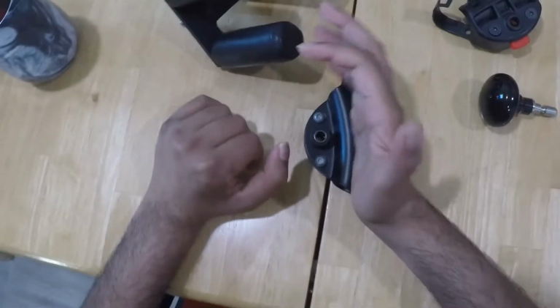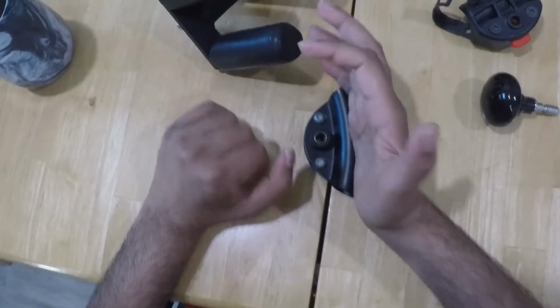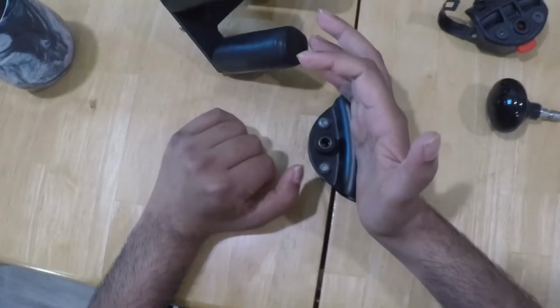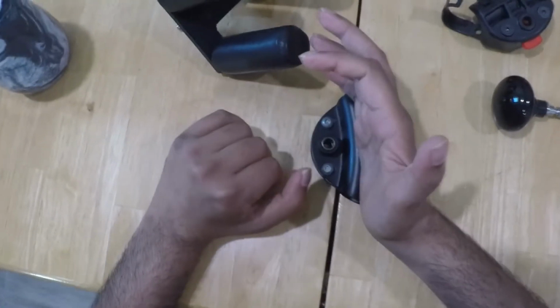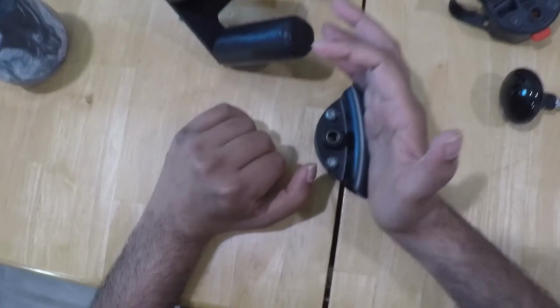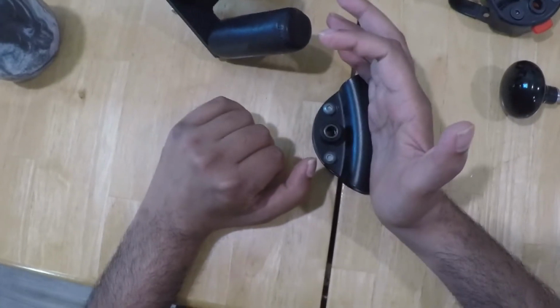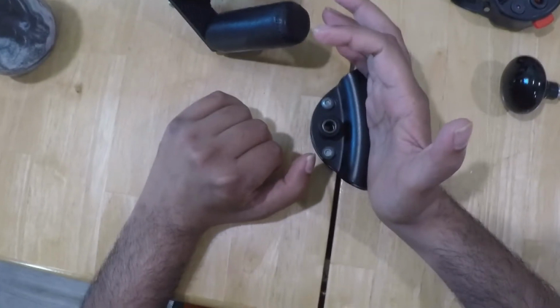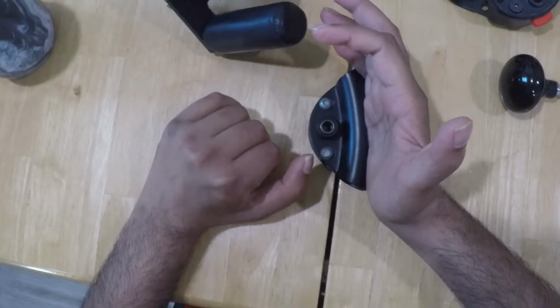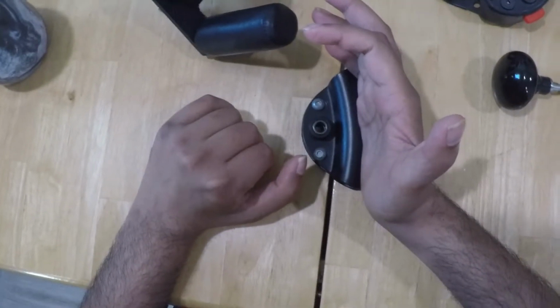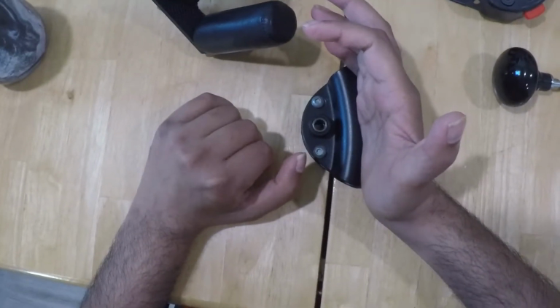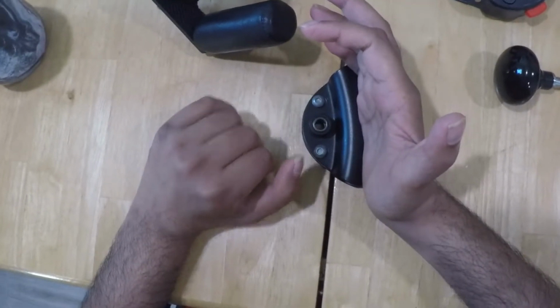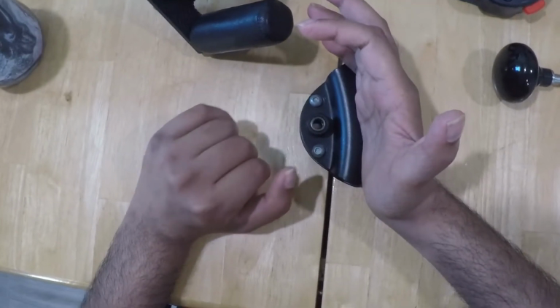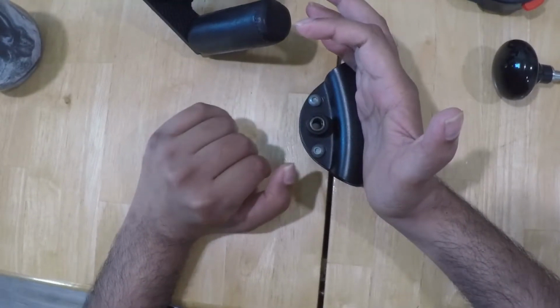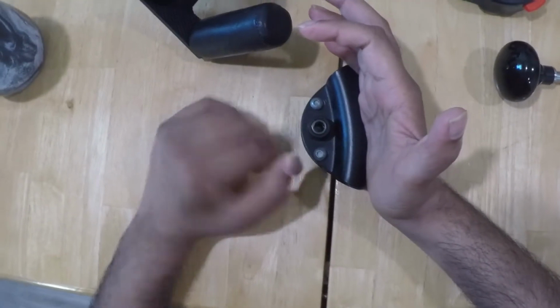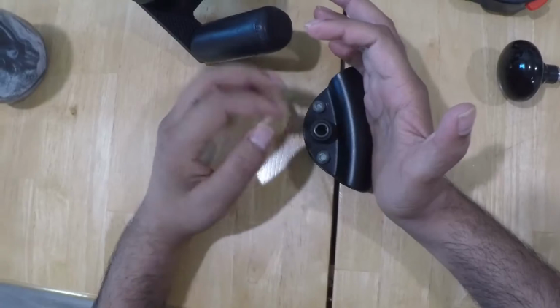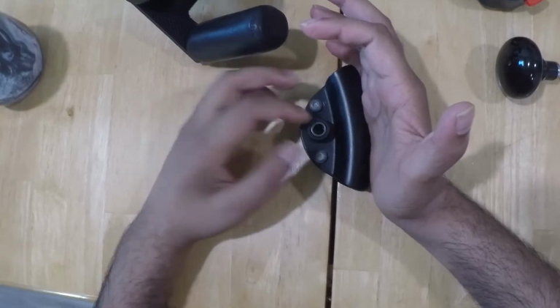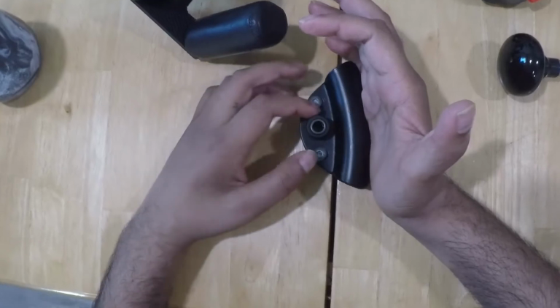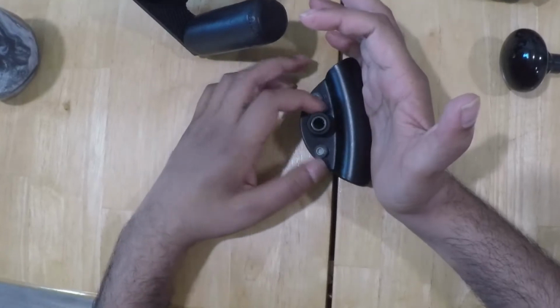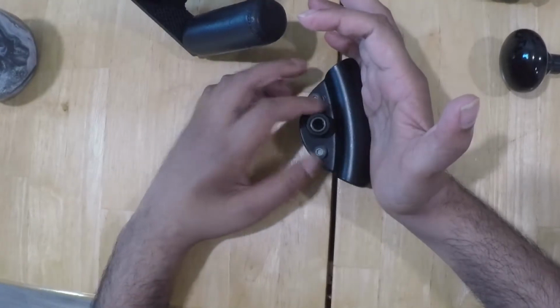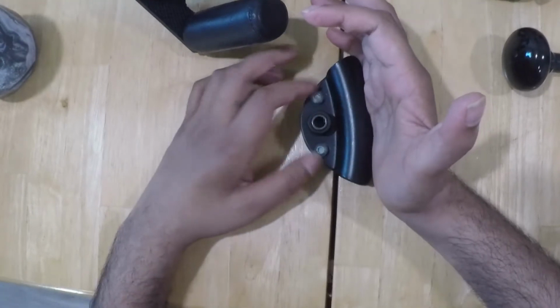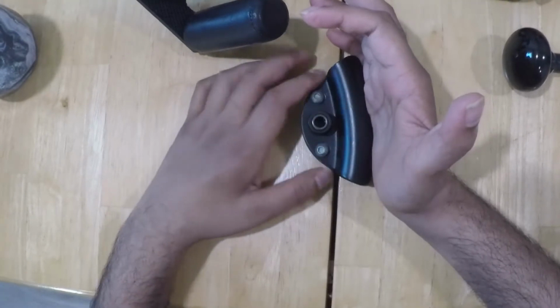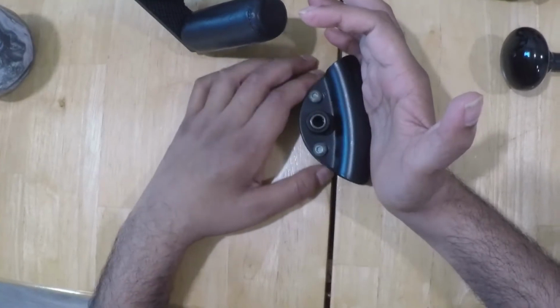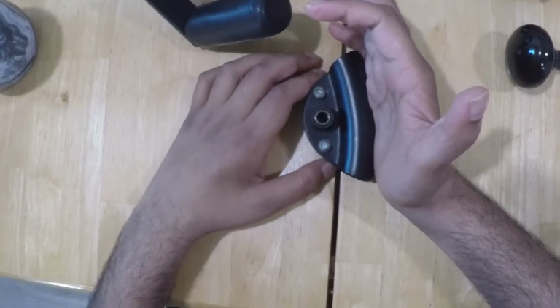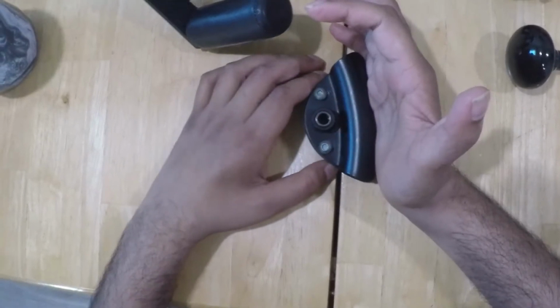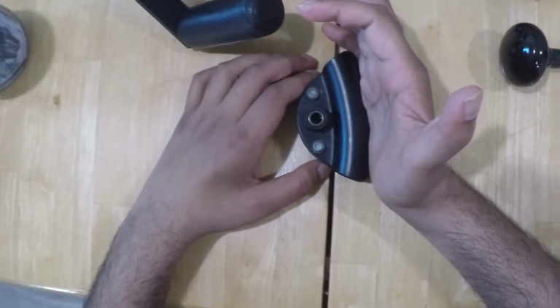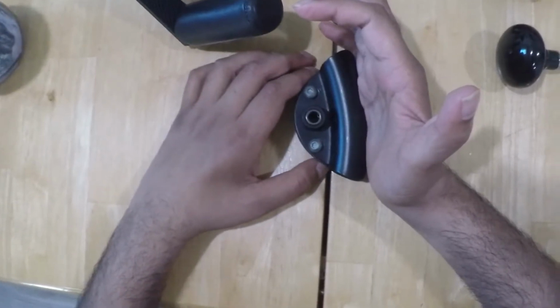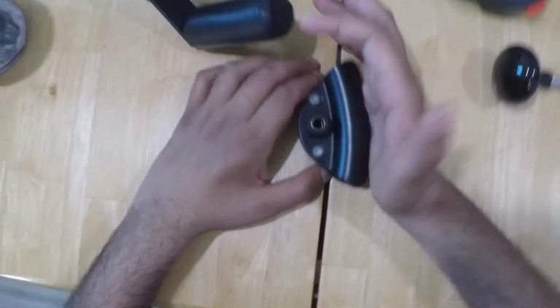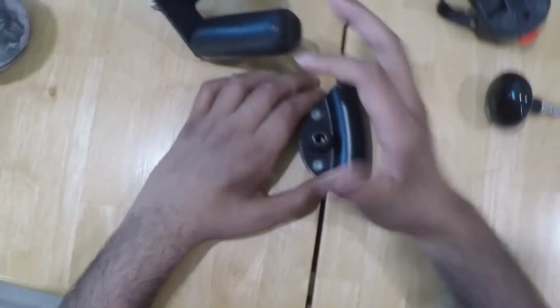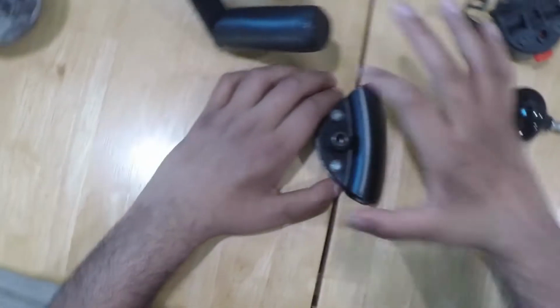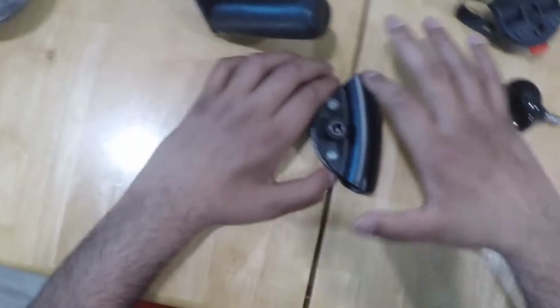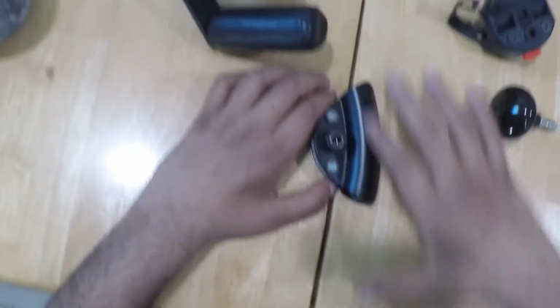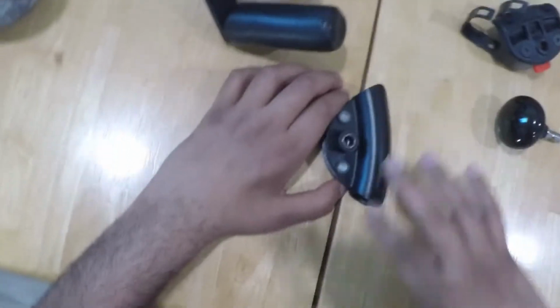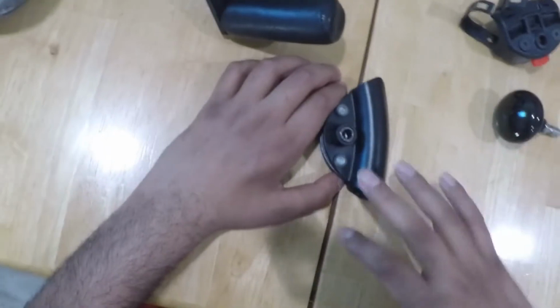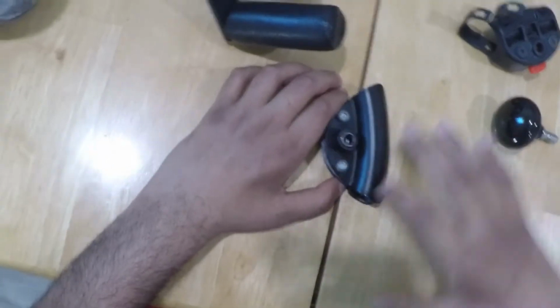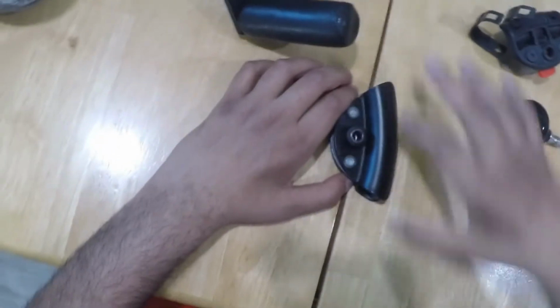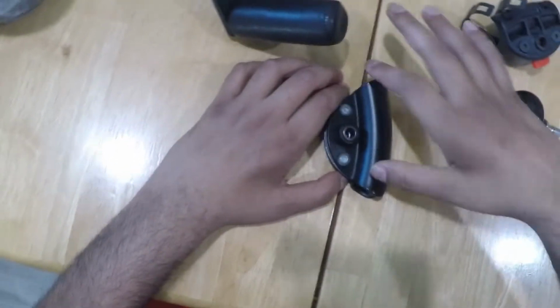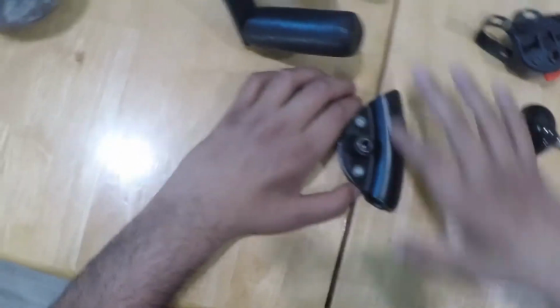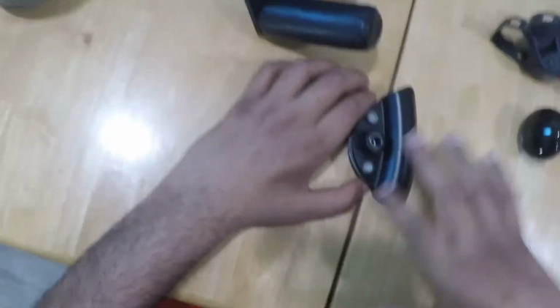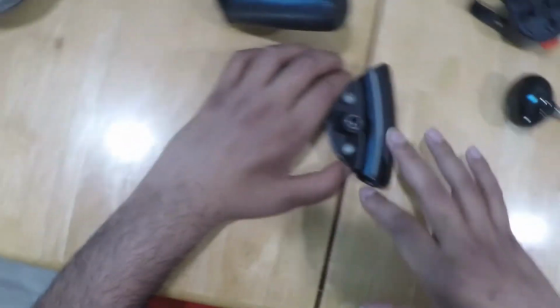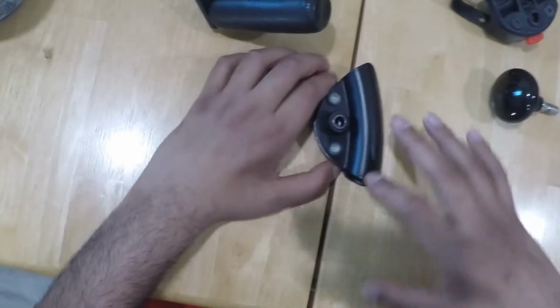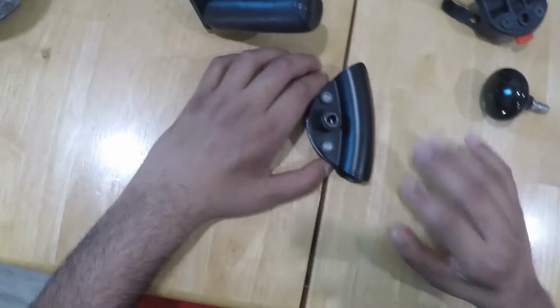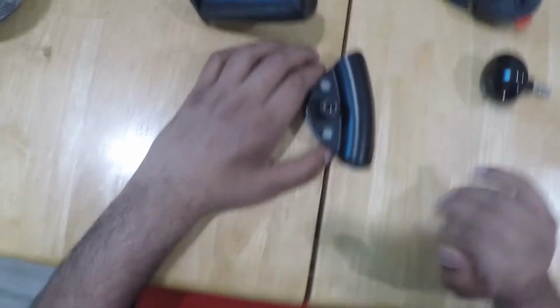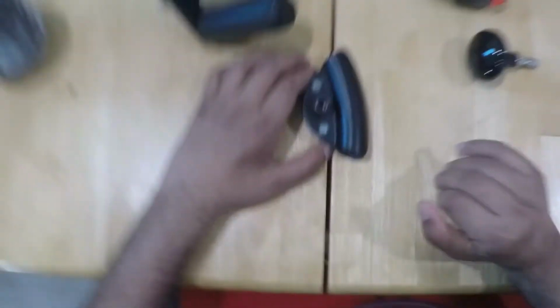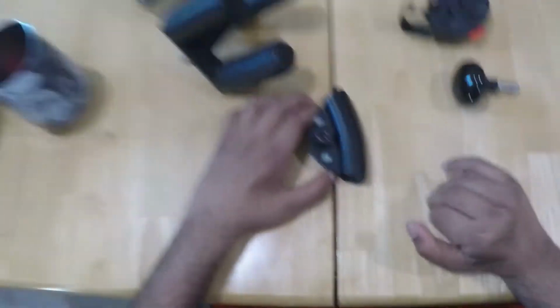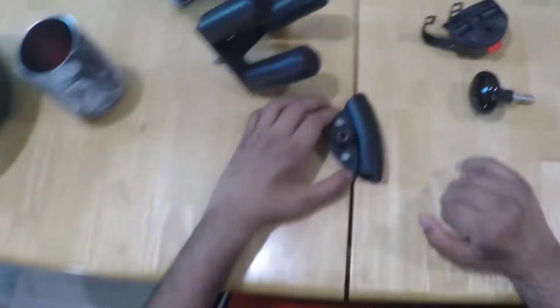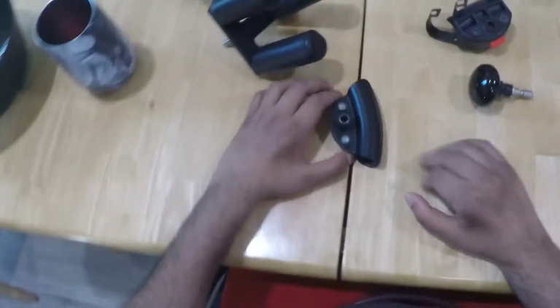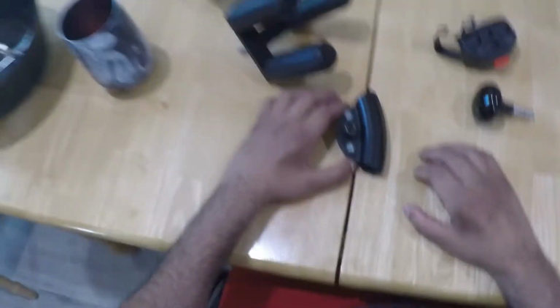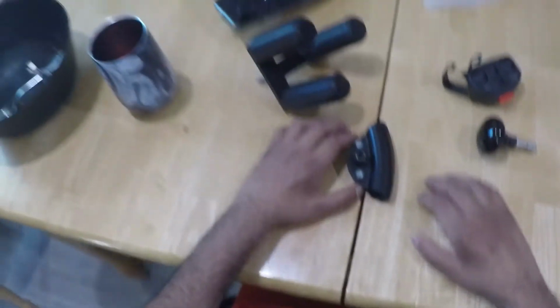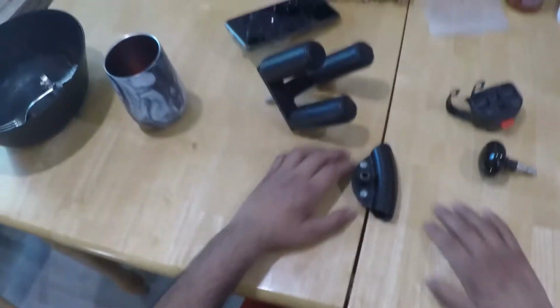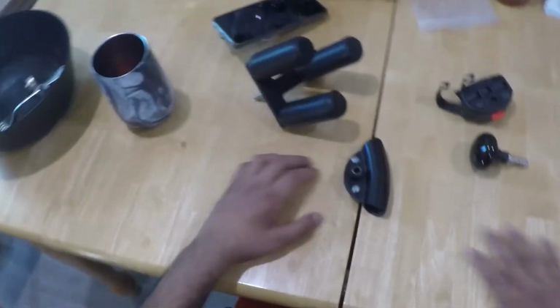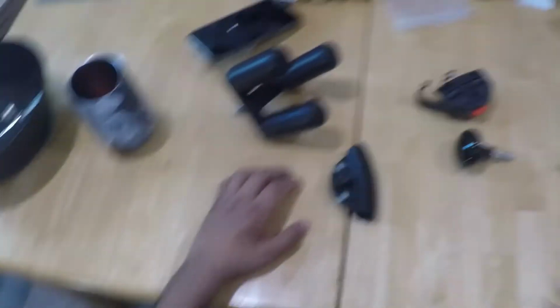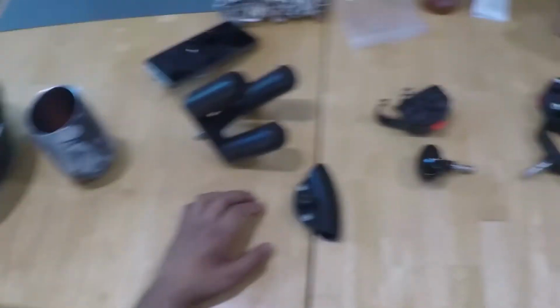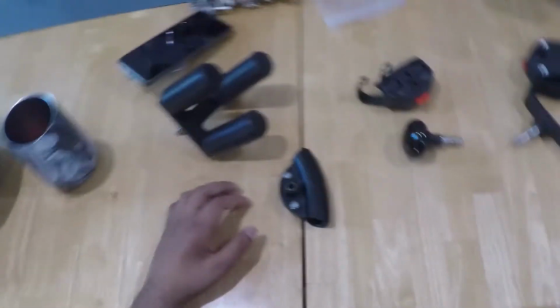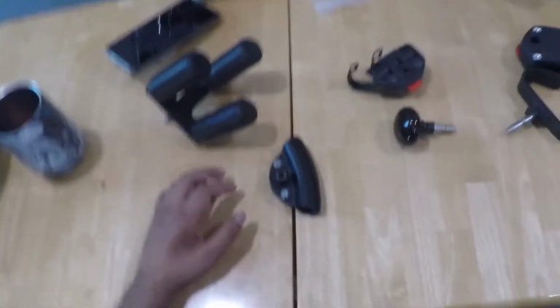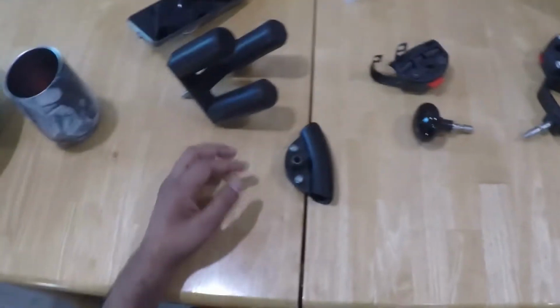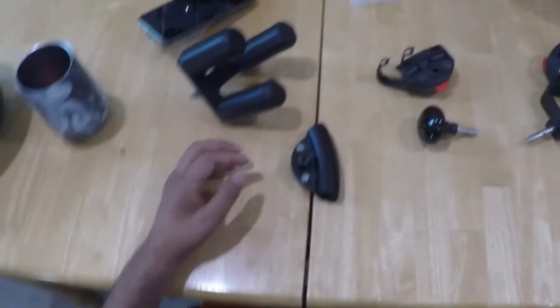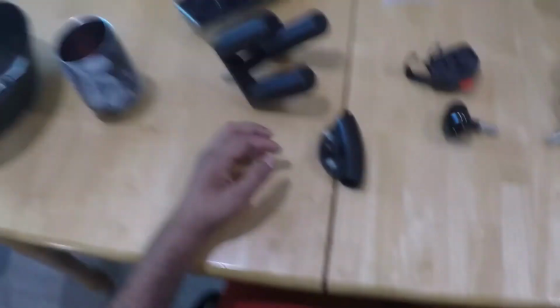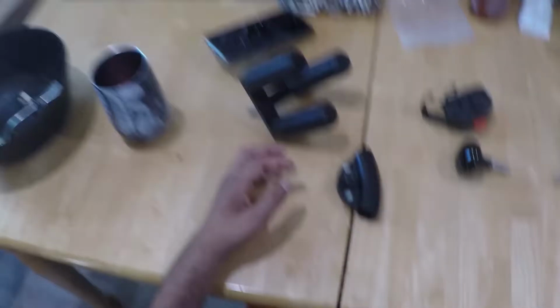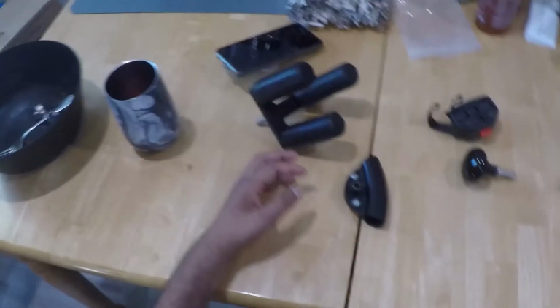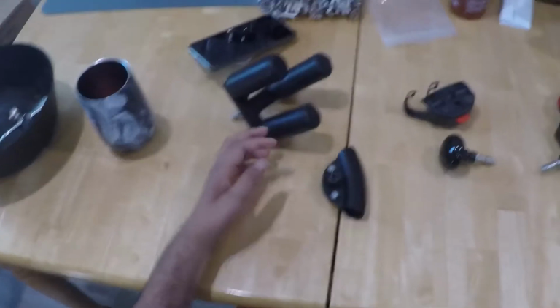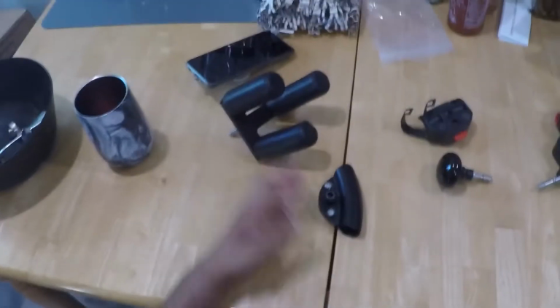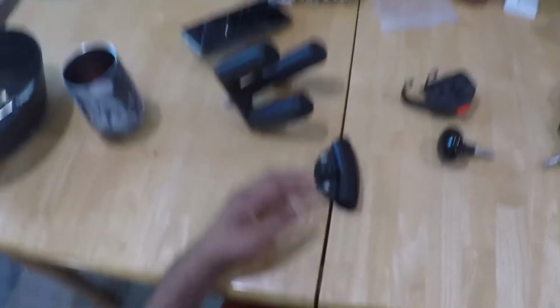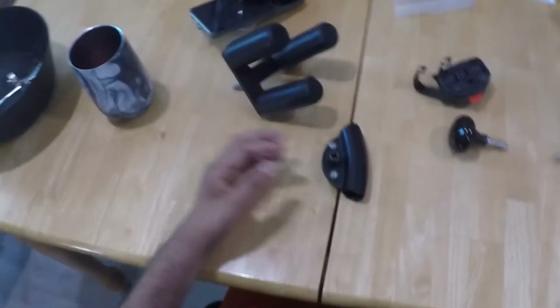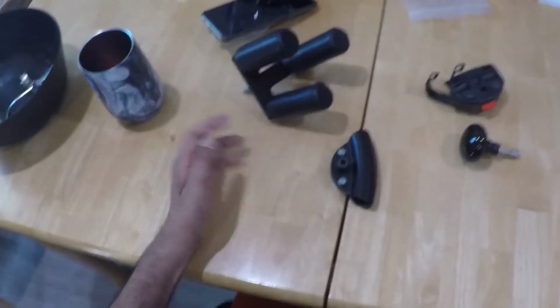That's how you would mount it to your steering wheel — this would be on the inside of the round part of your steering wheel, and it would slide in there.